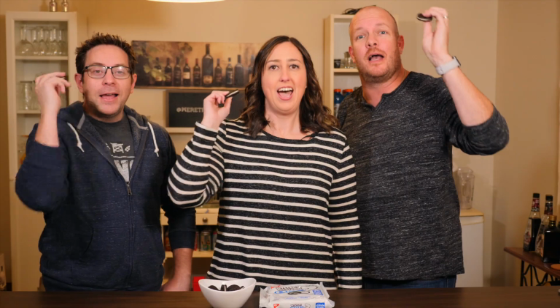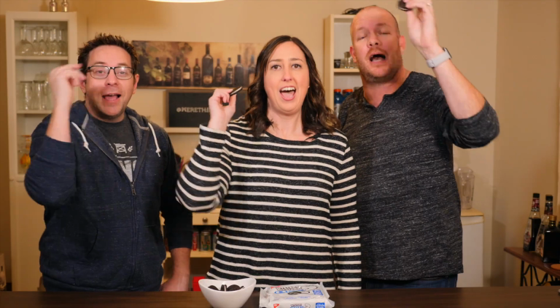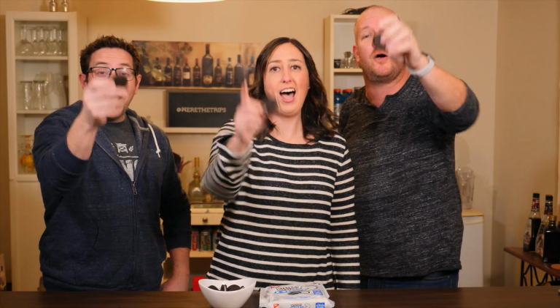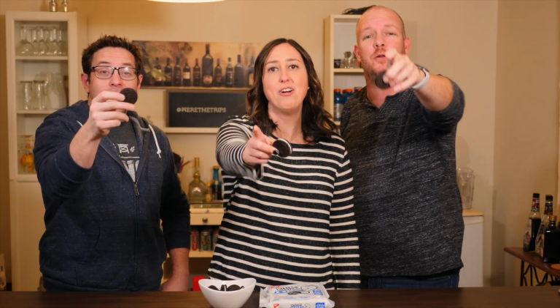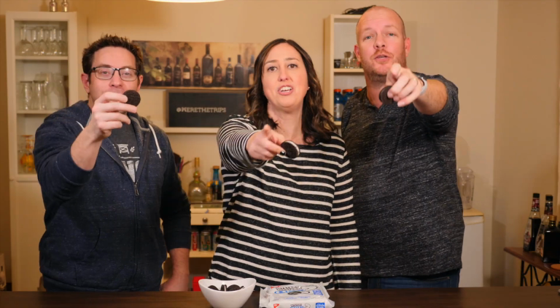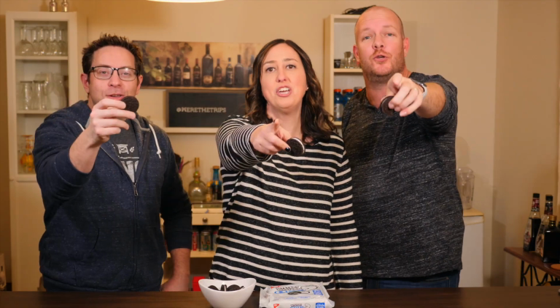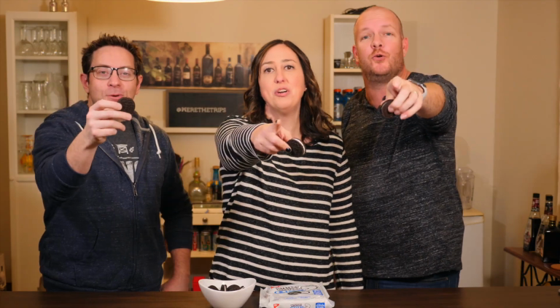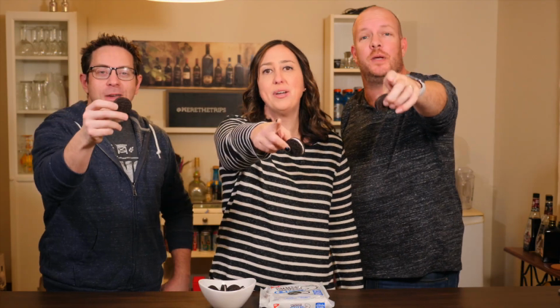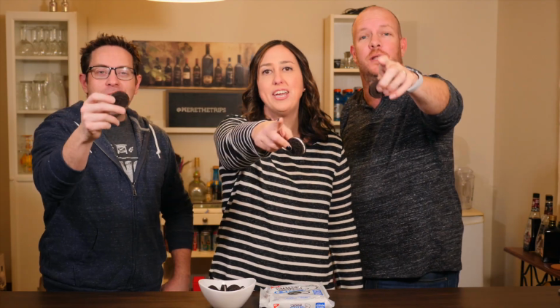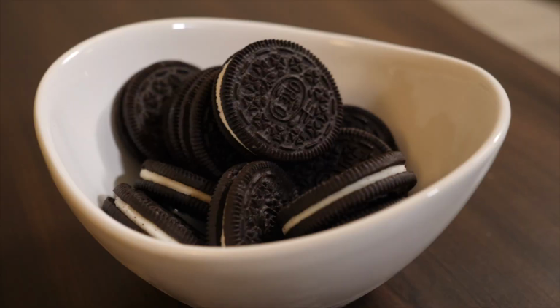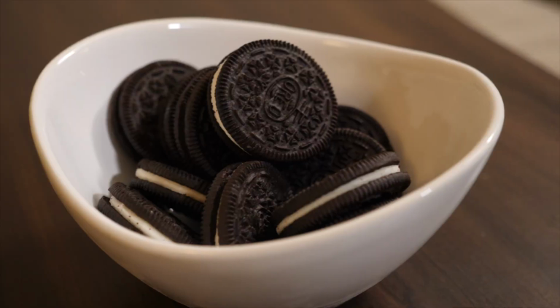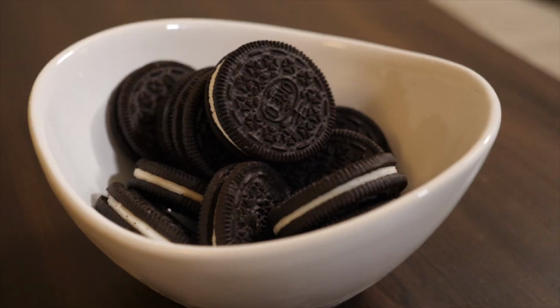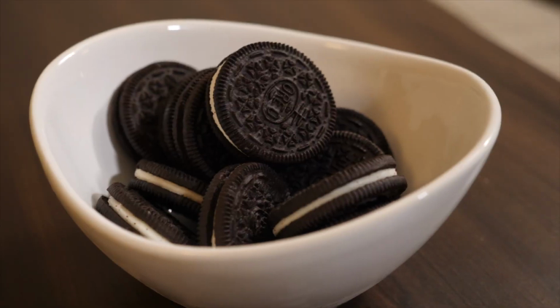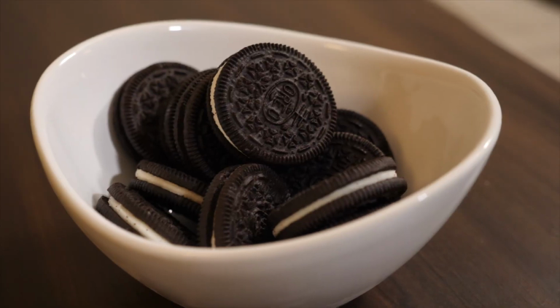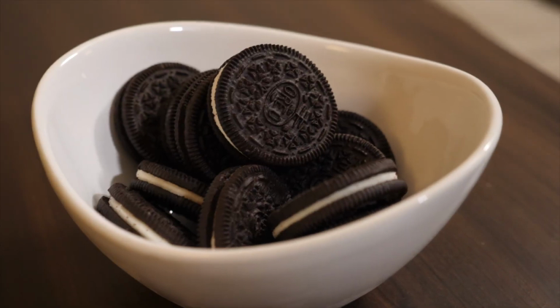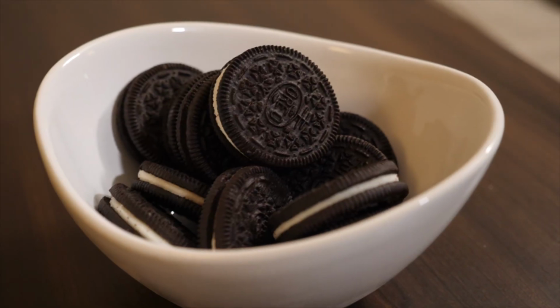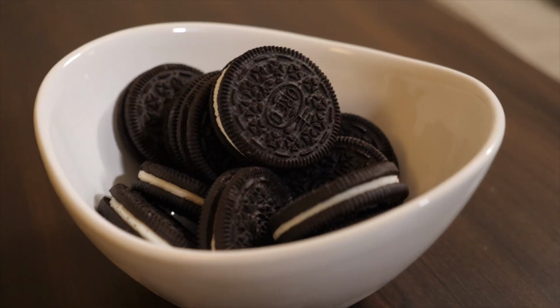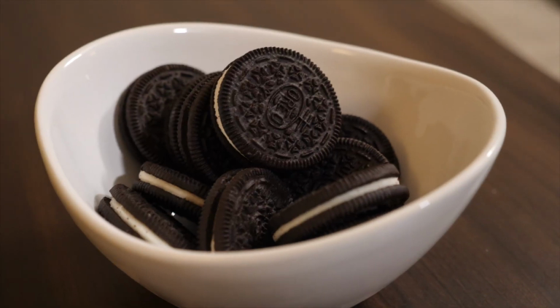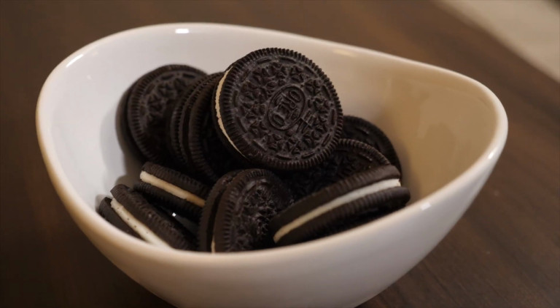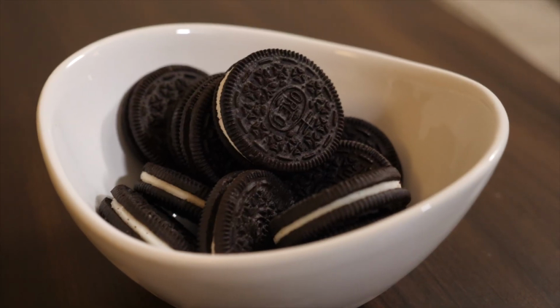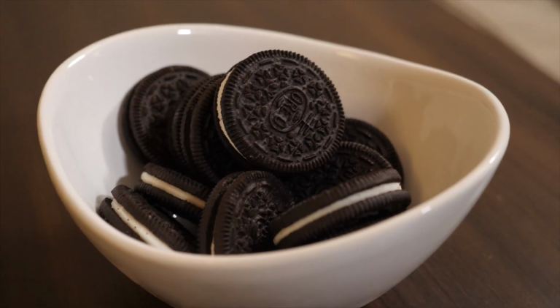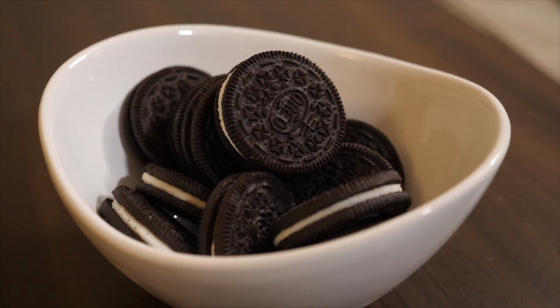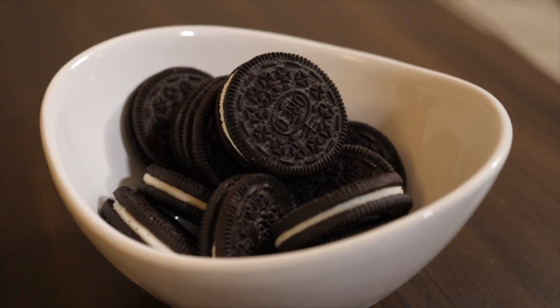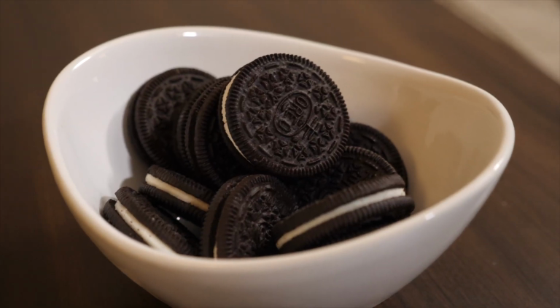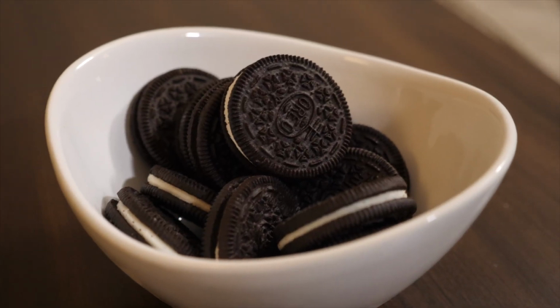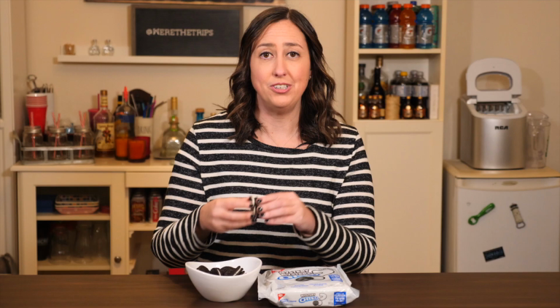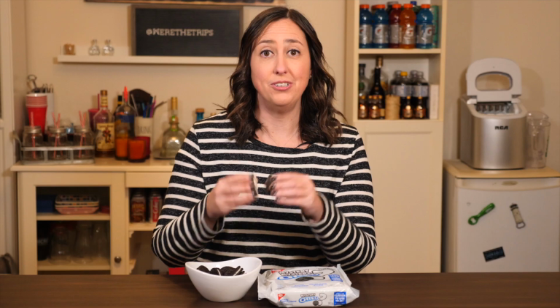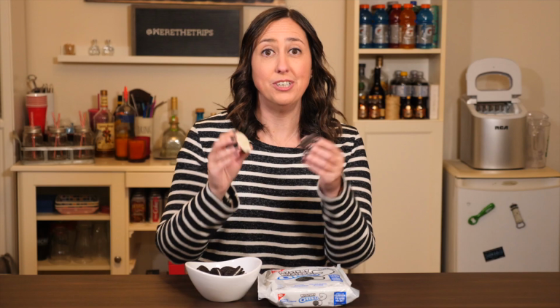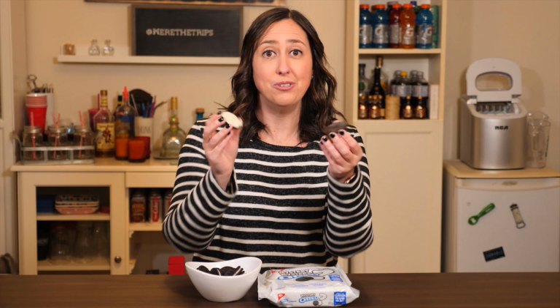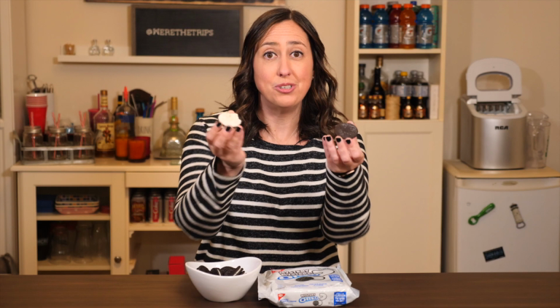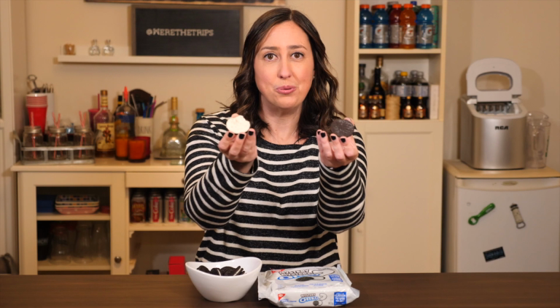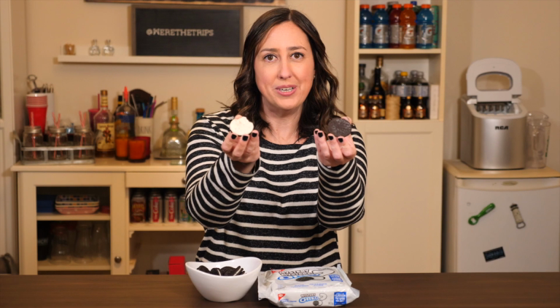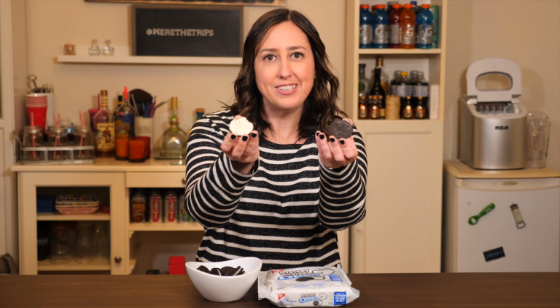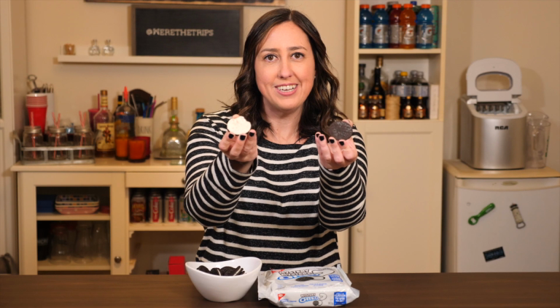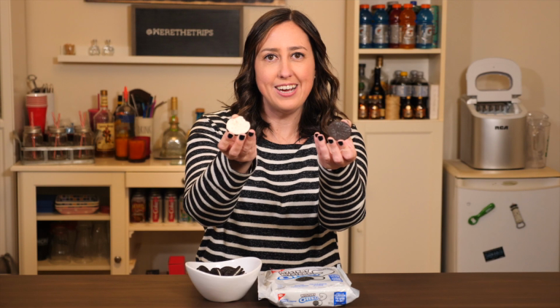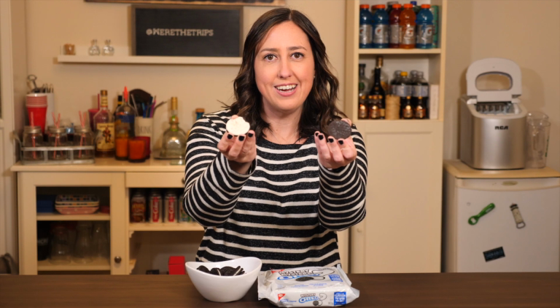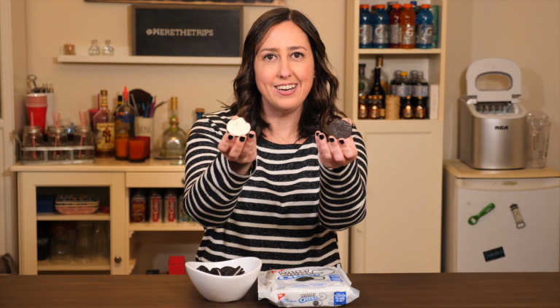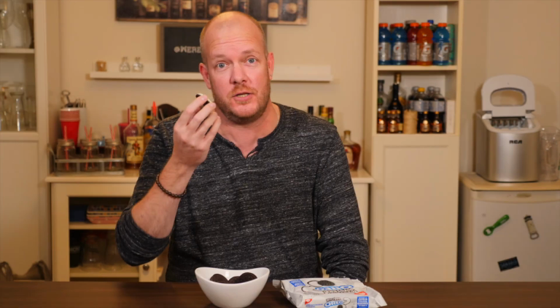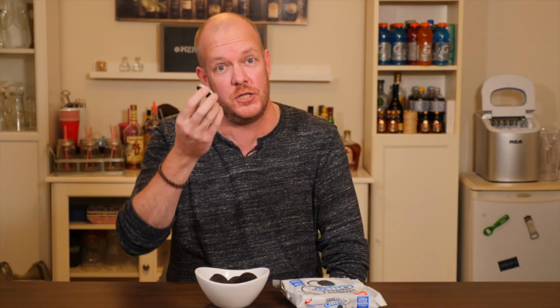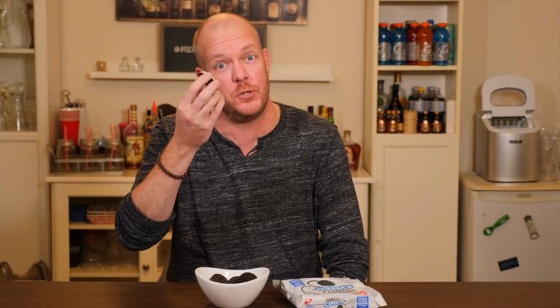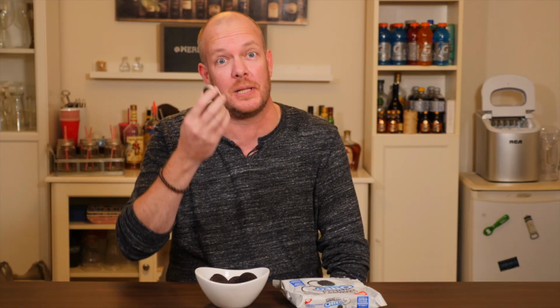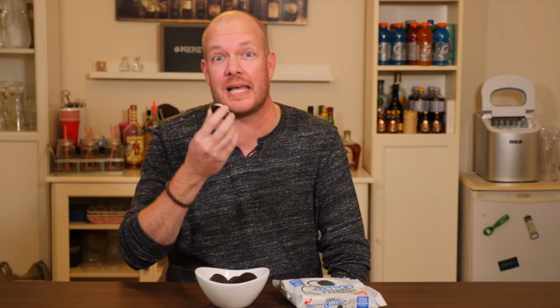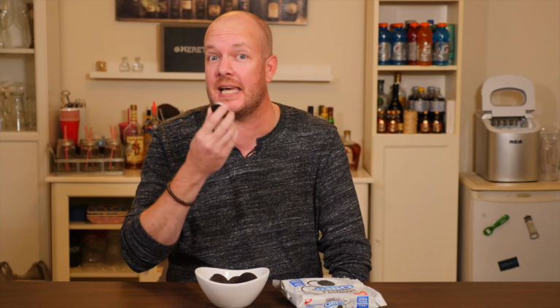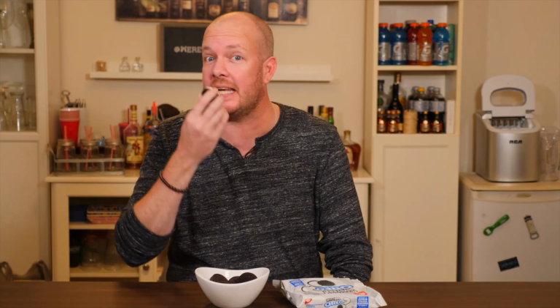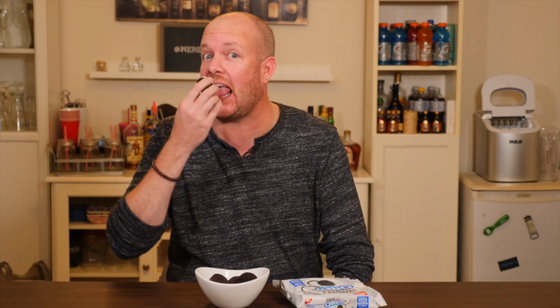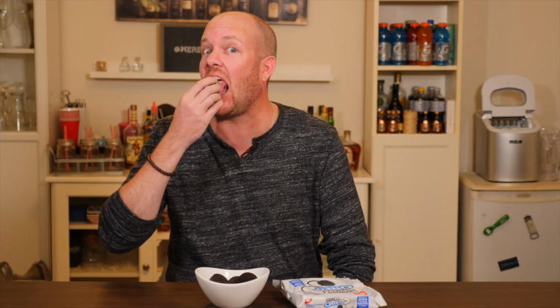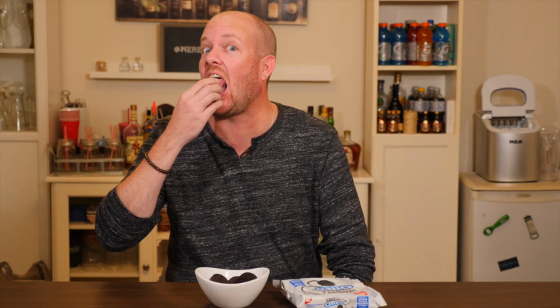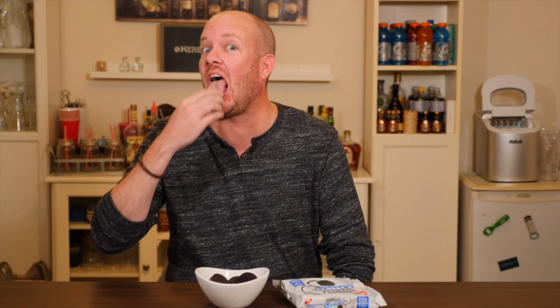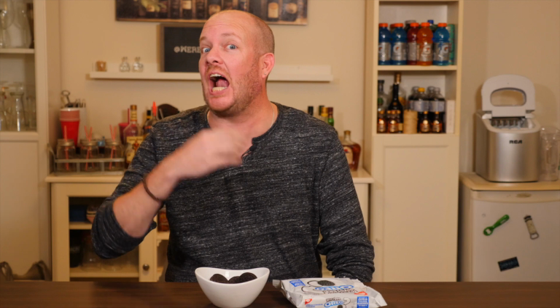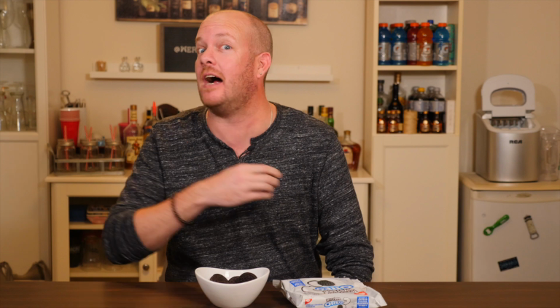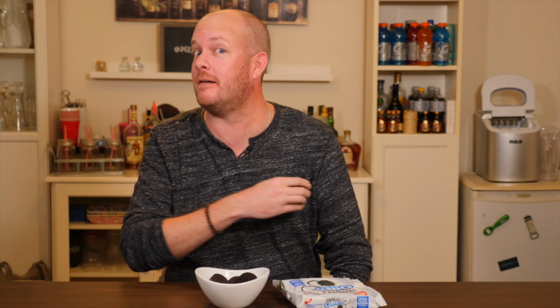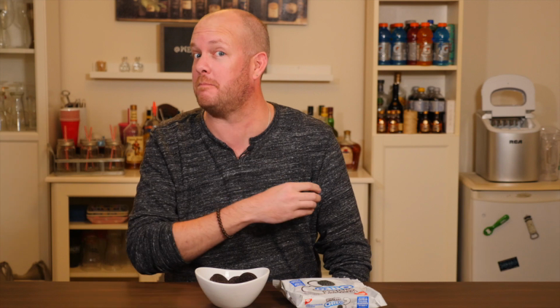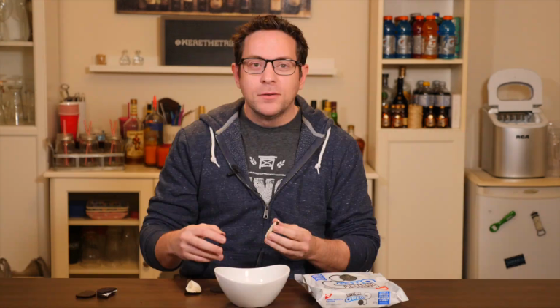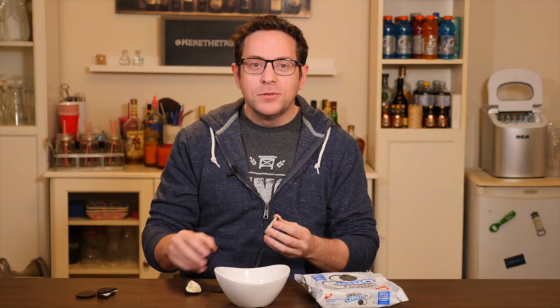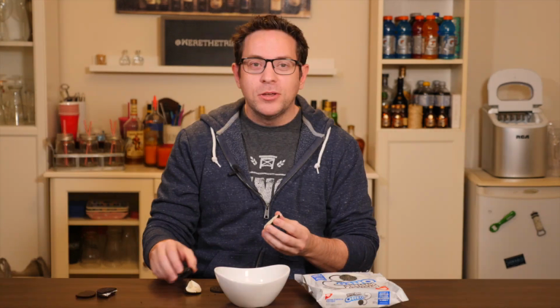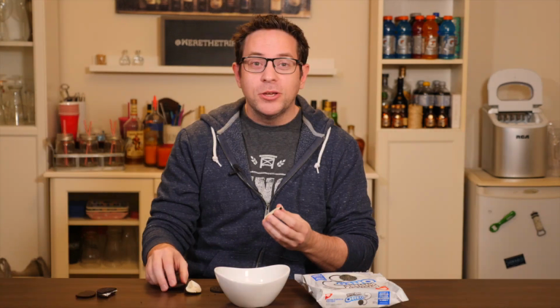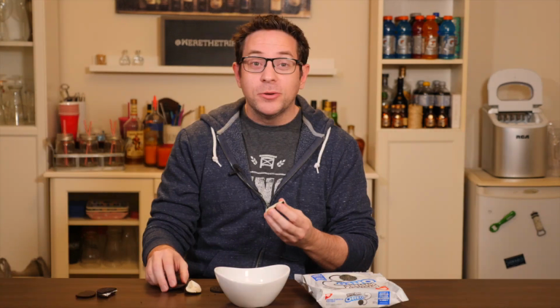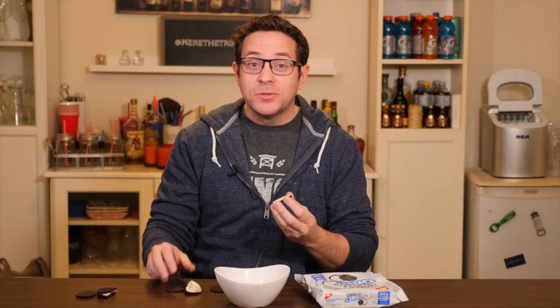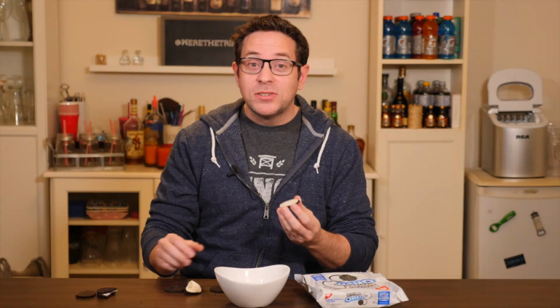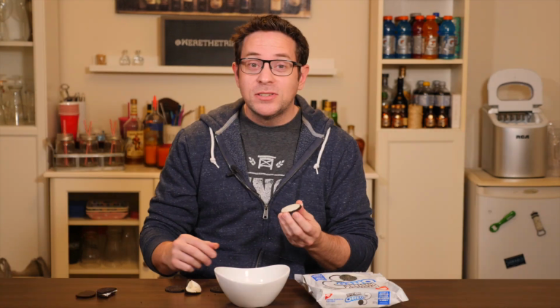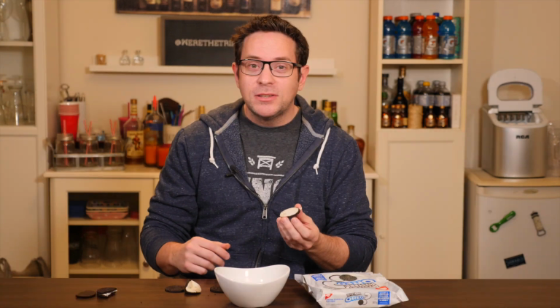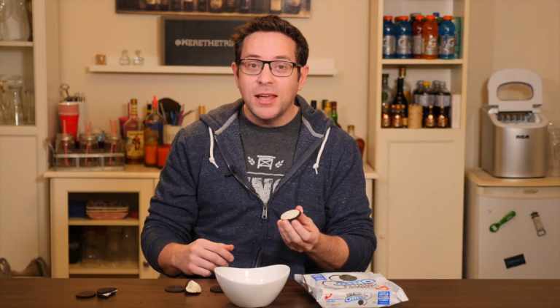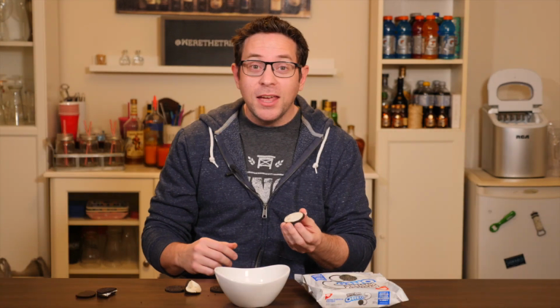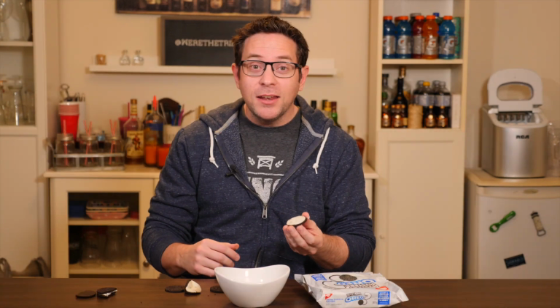How do you eat your Oreo? Do you twist it? Do you lick it? Do you stick it?